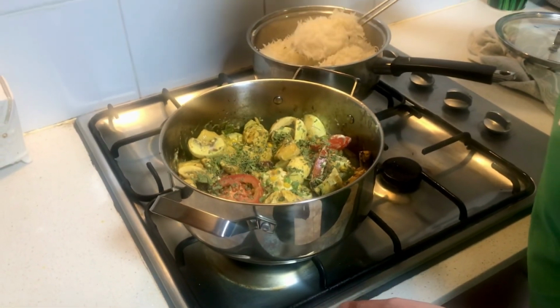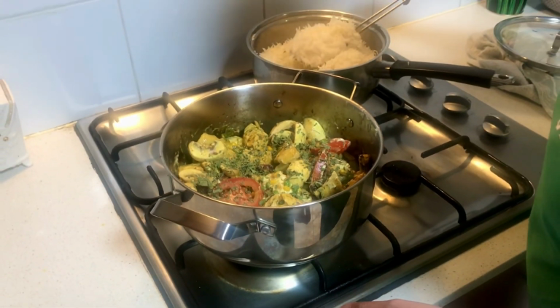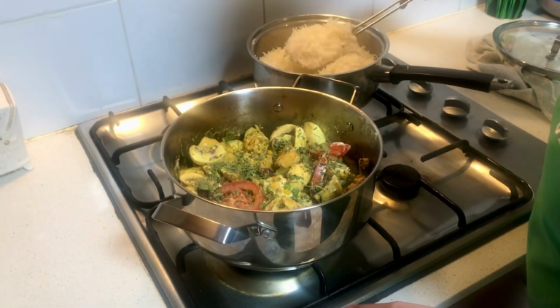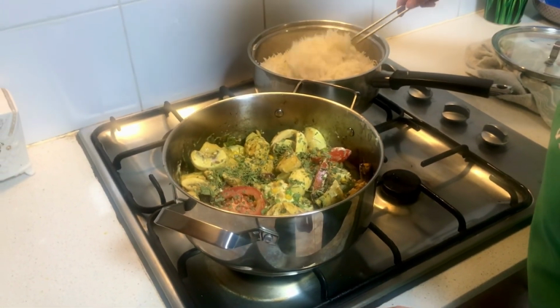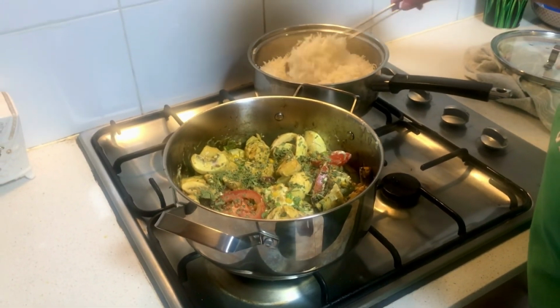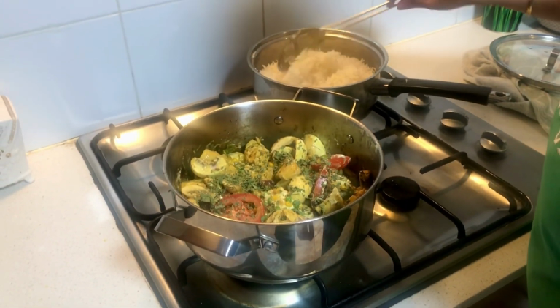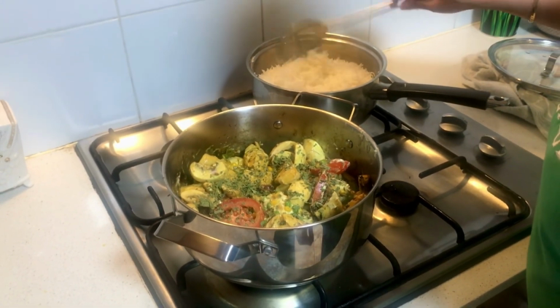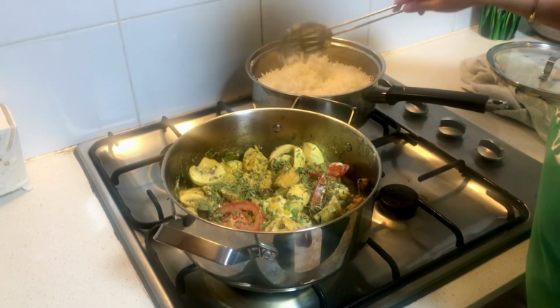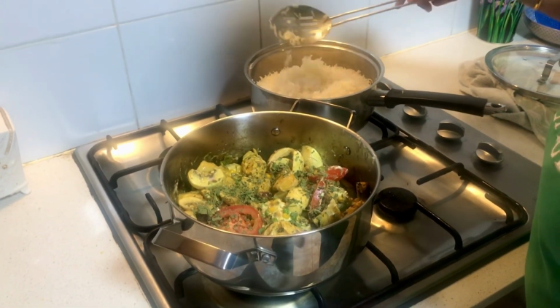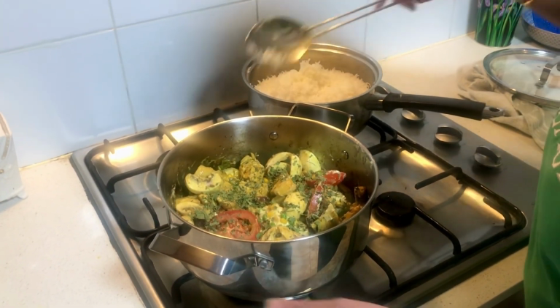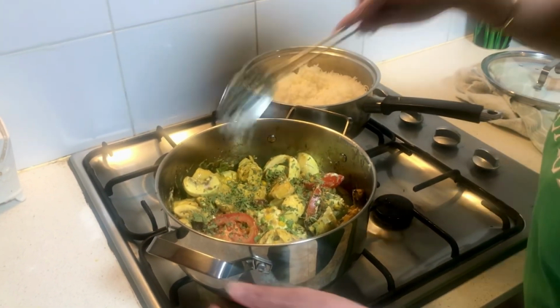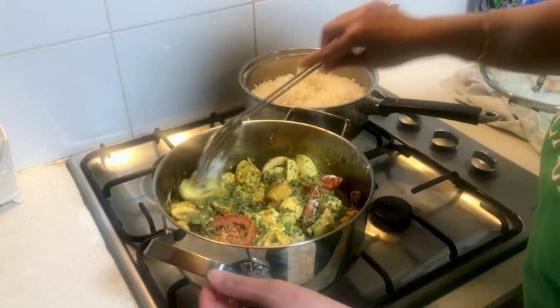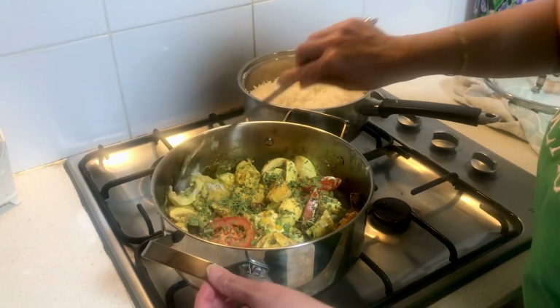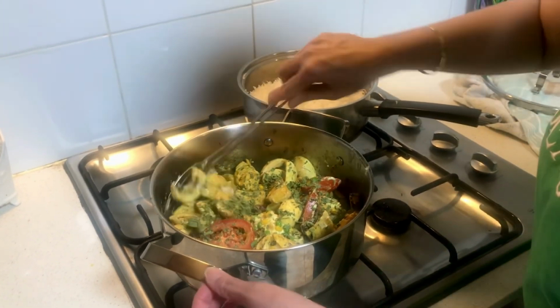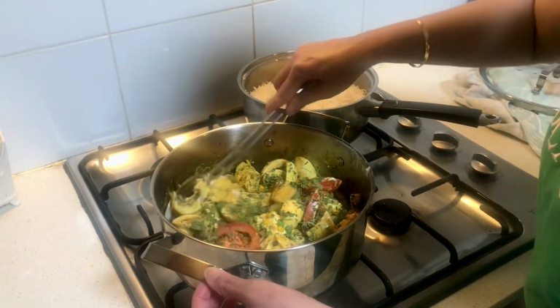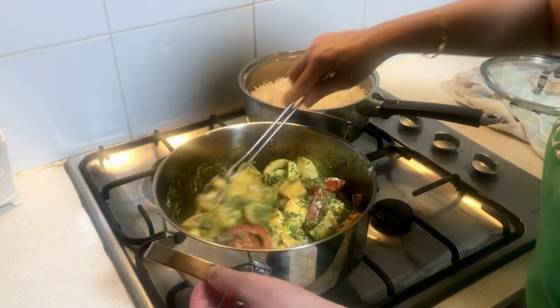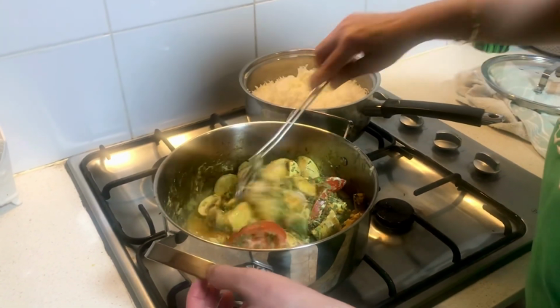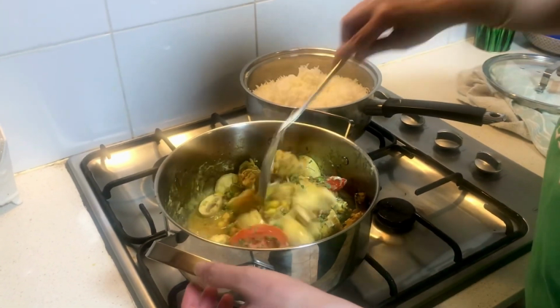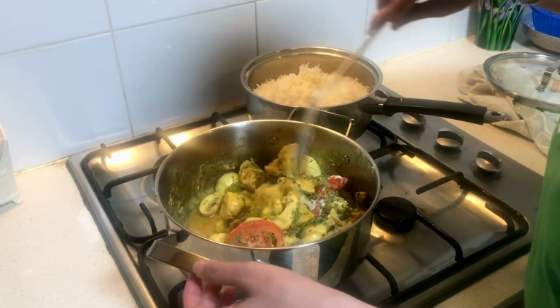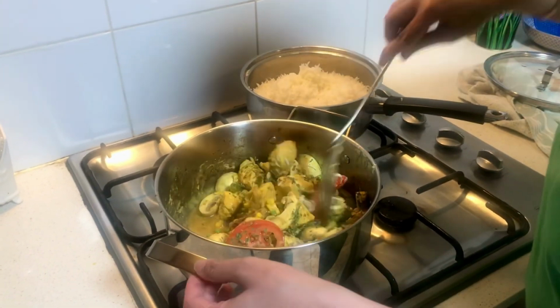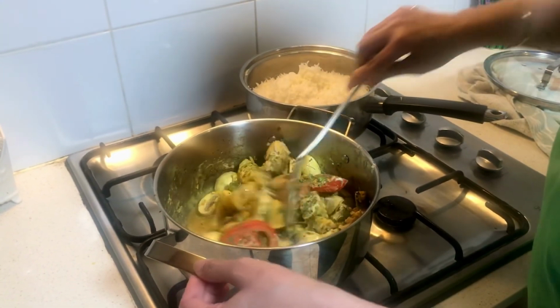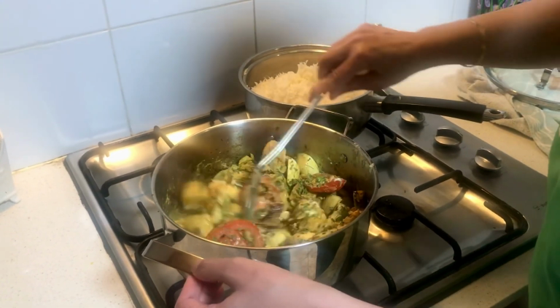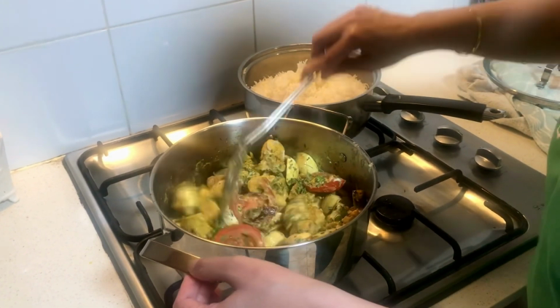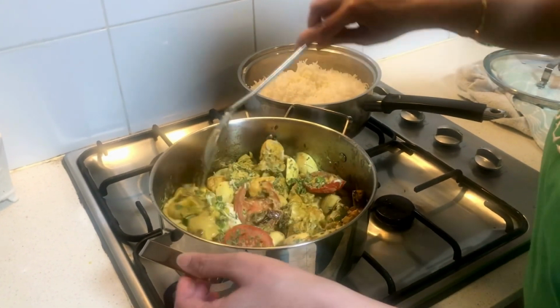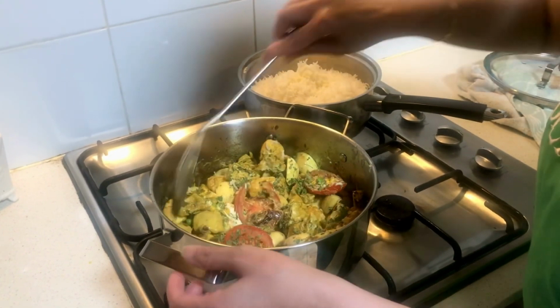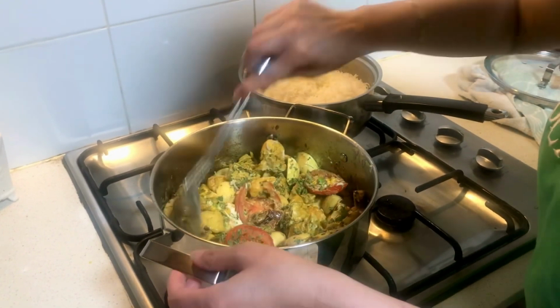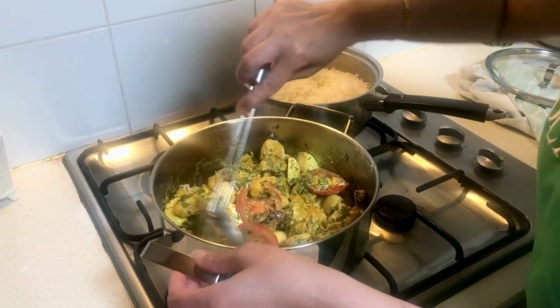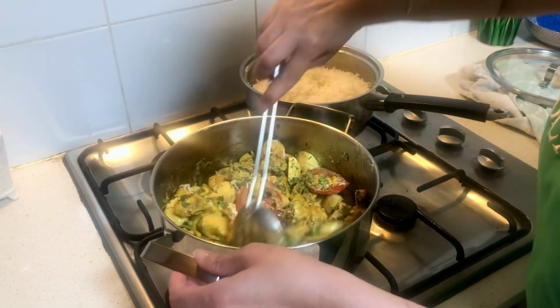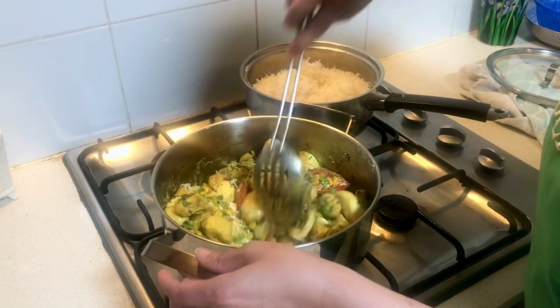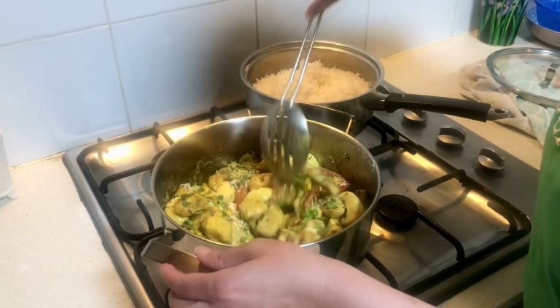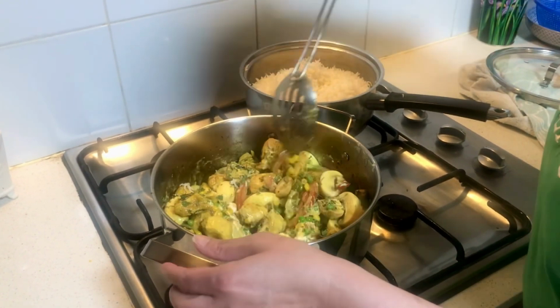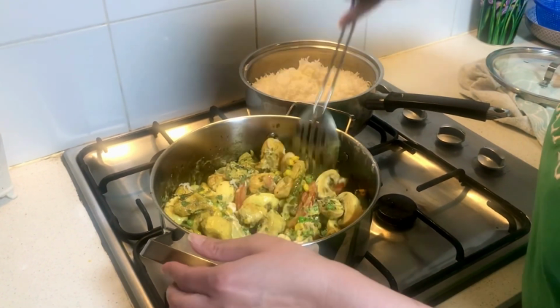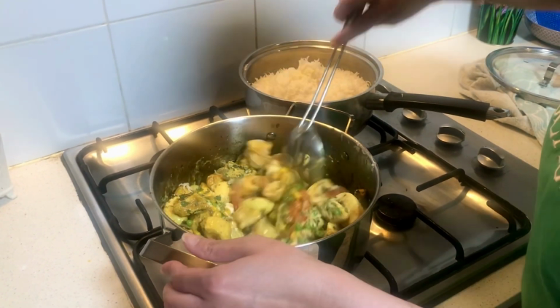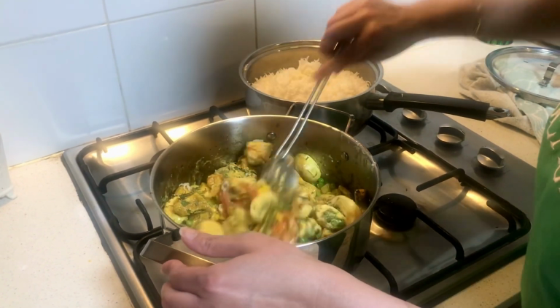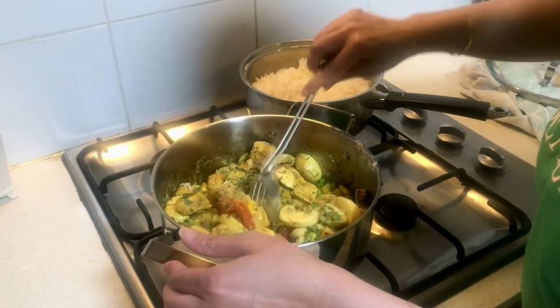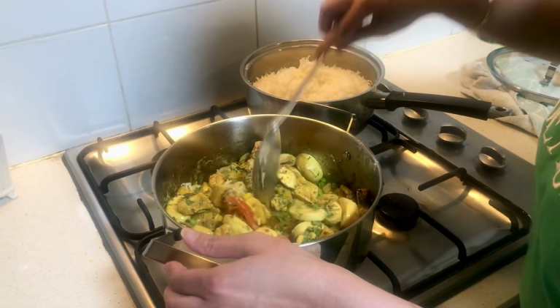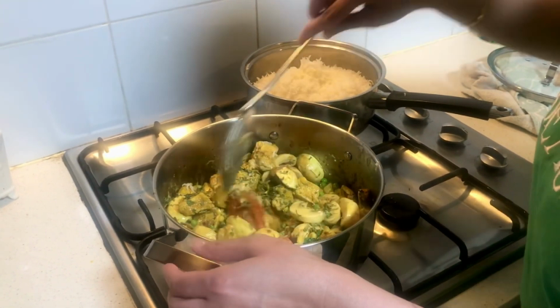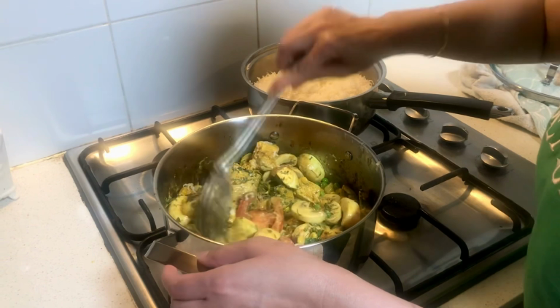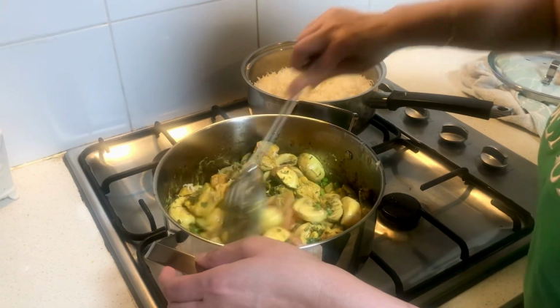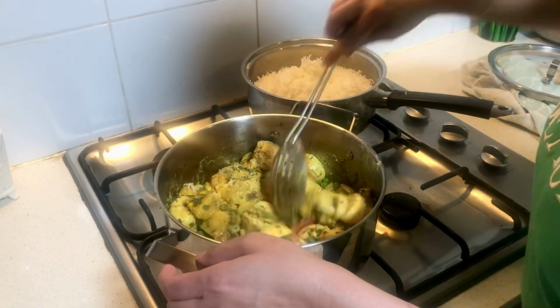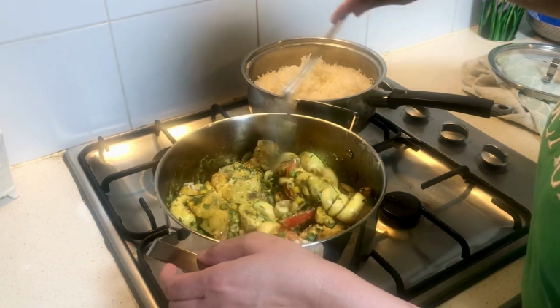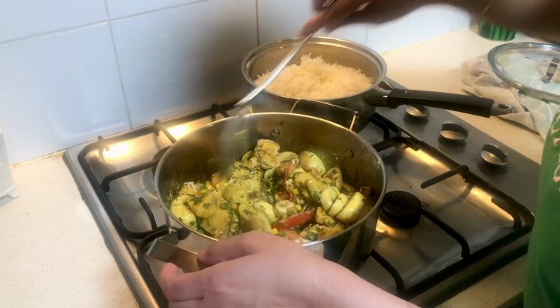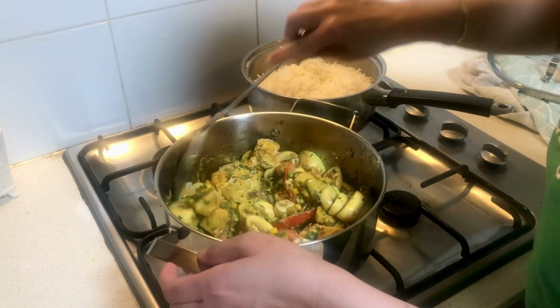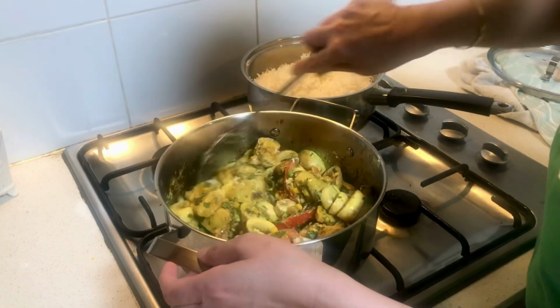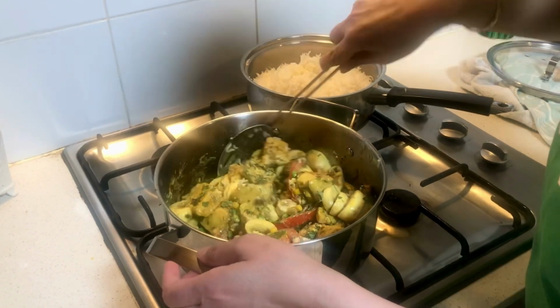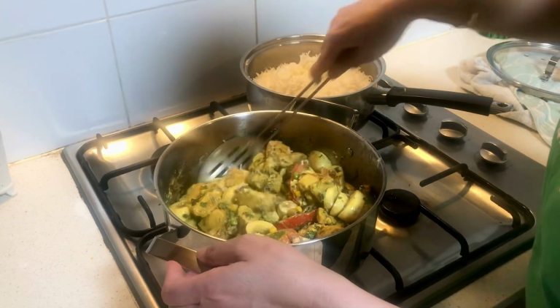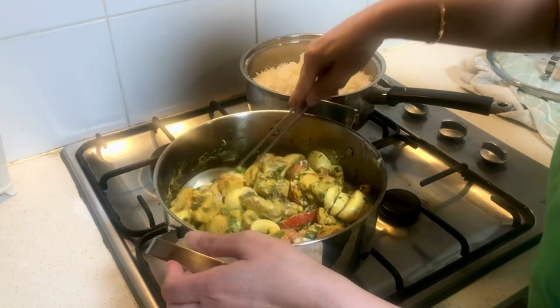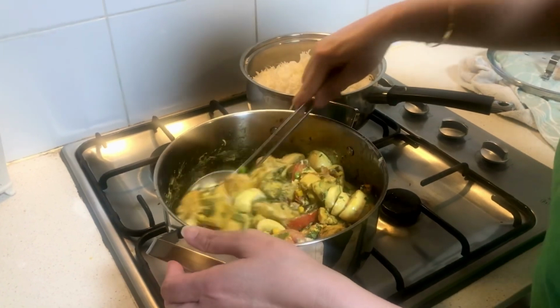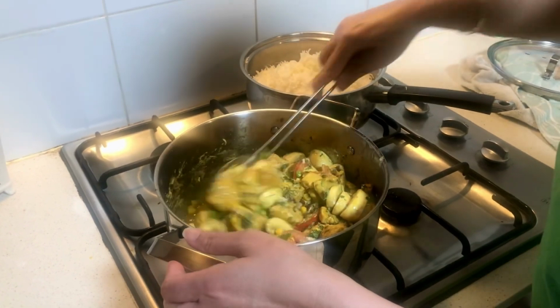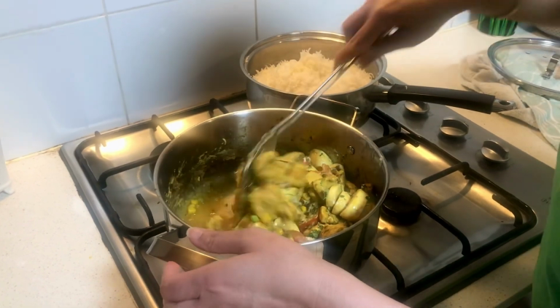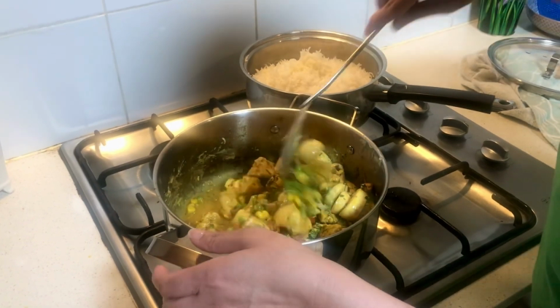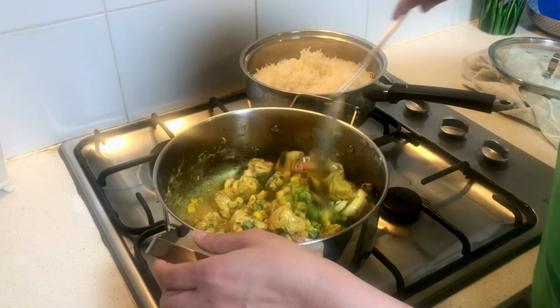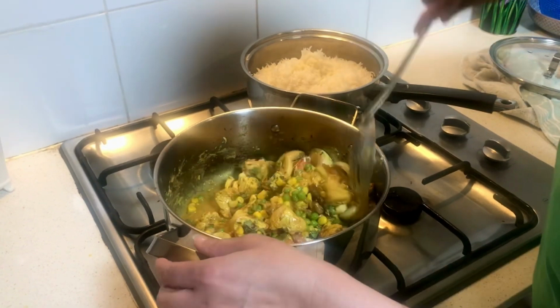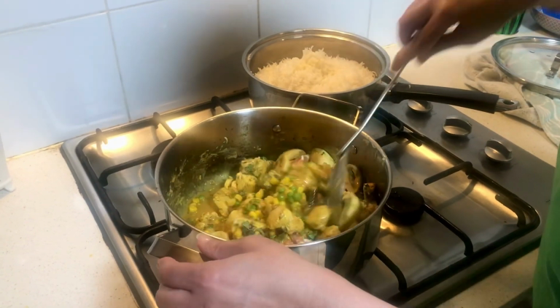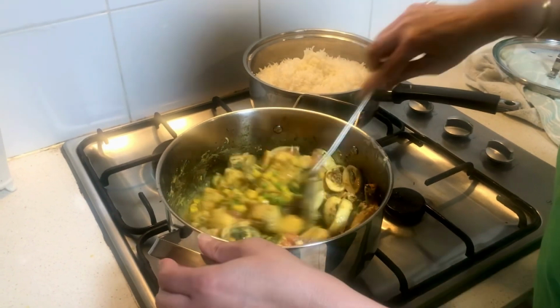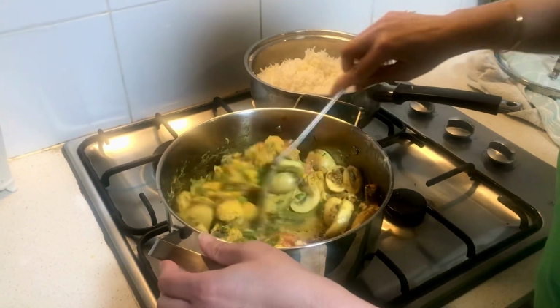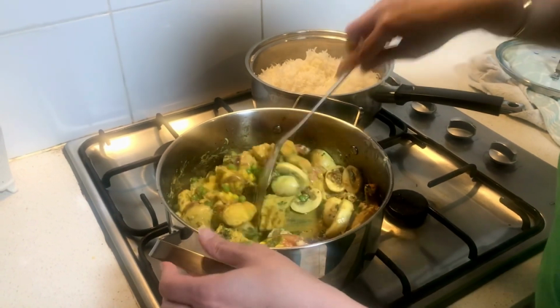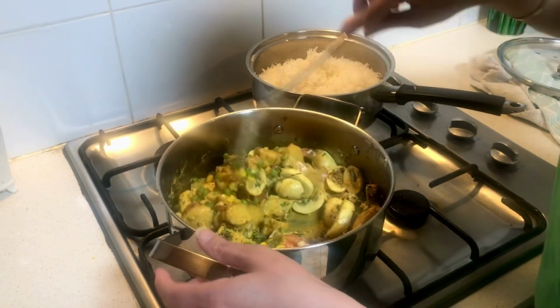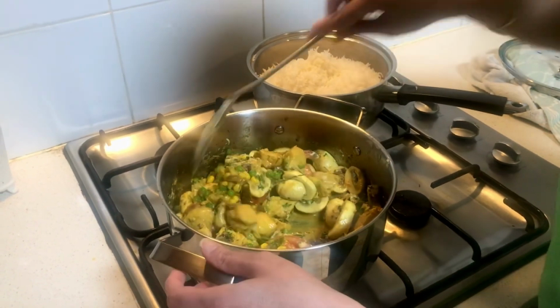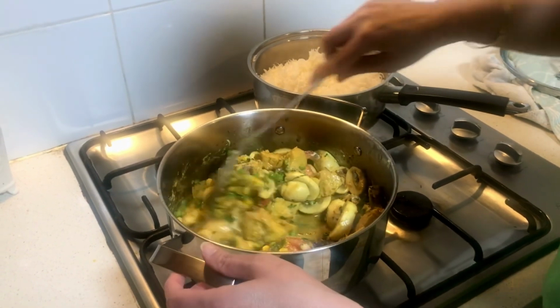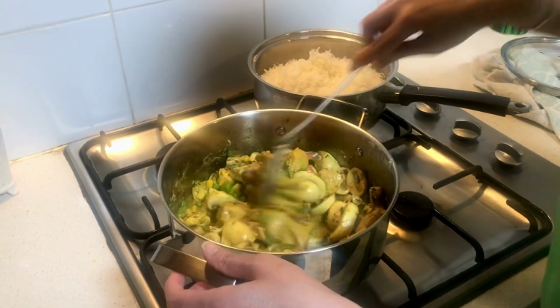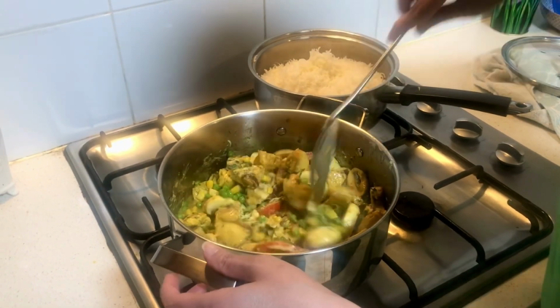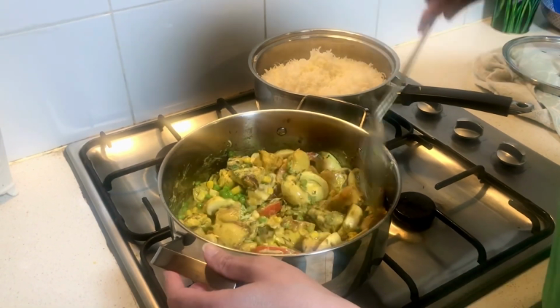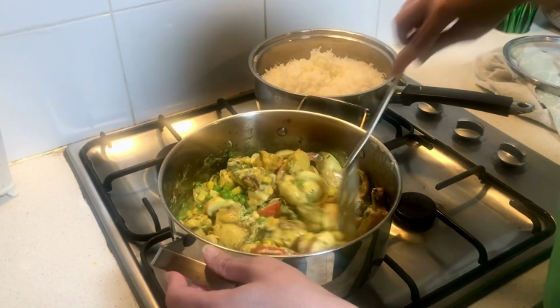Now I'm going to mix everything together and then layer the rice on top of the chicken.